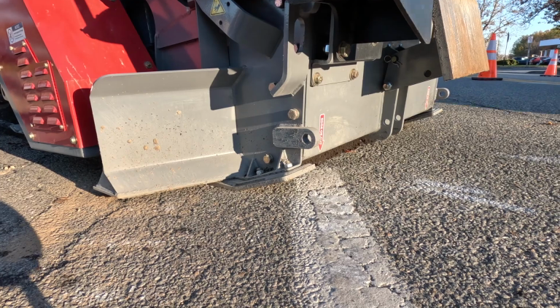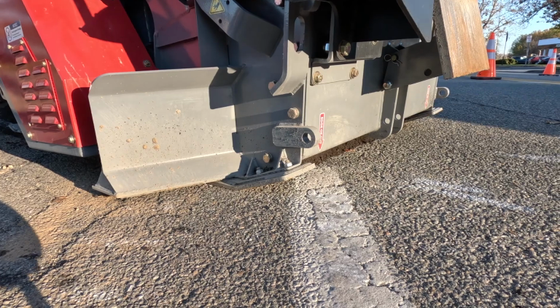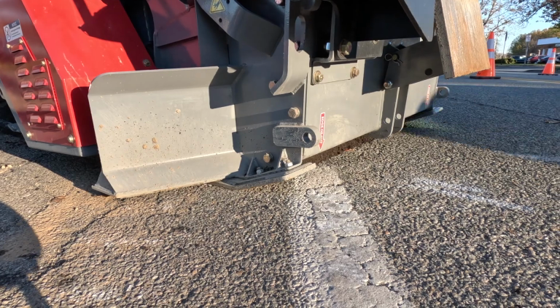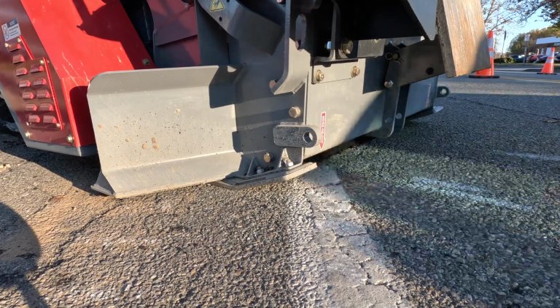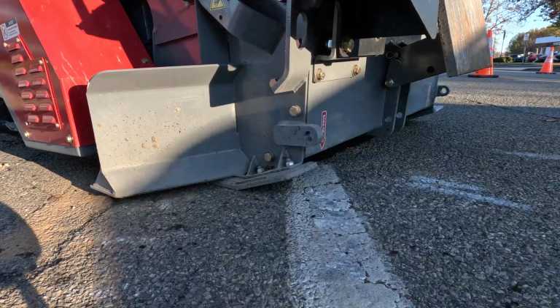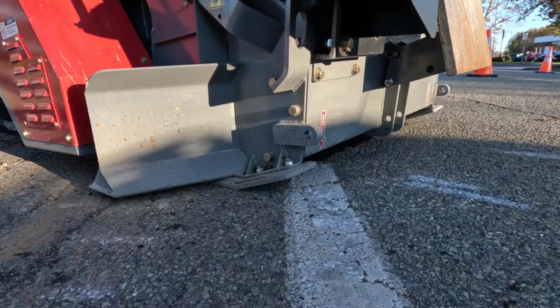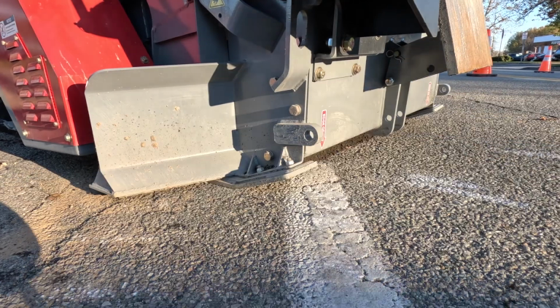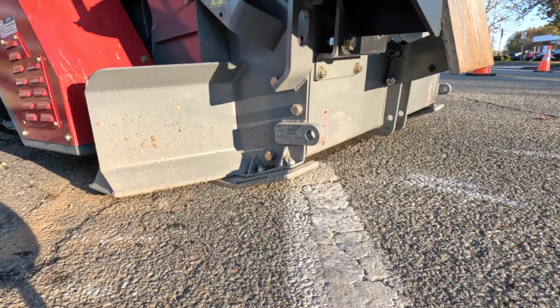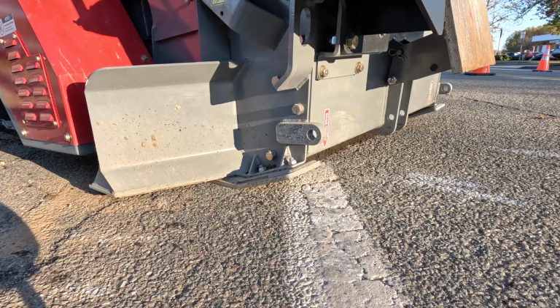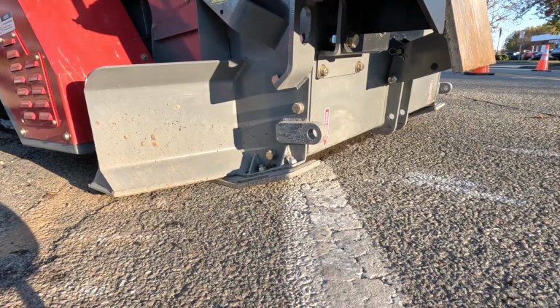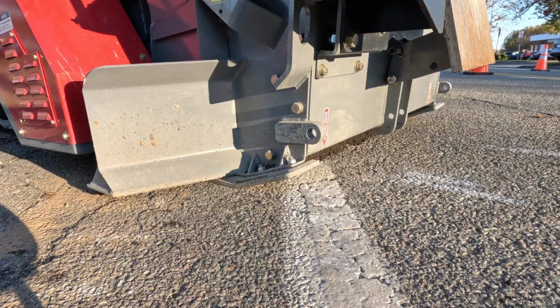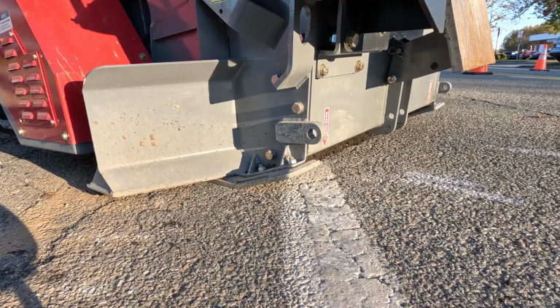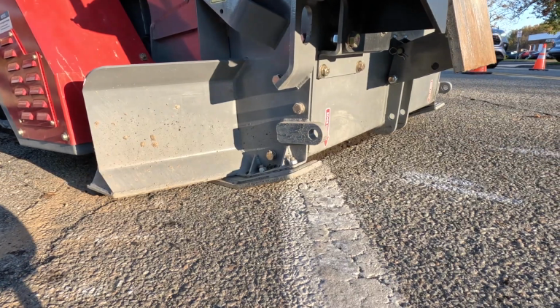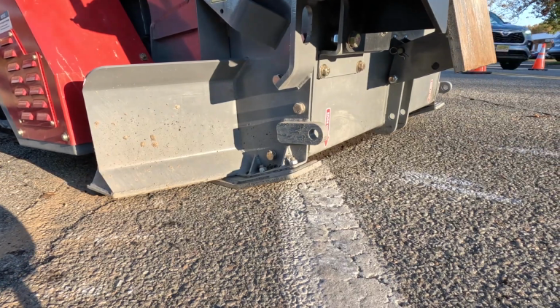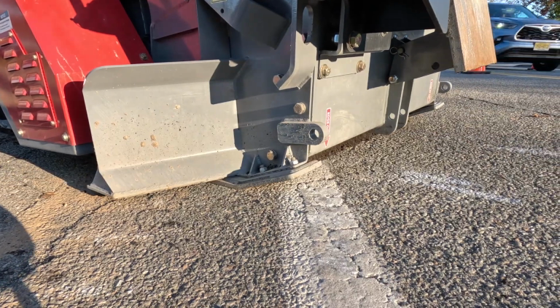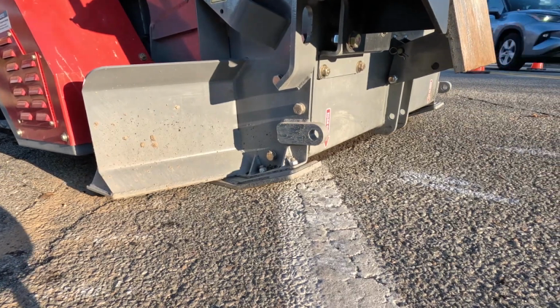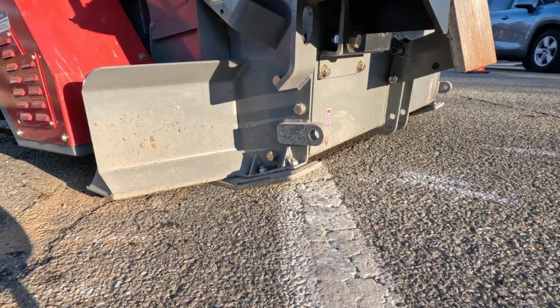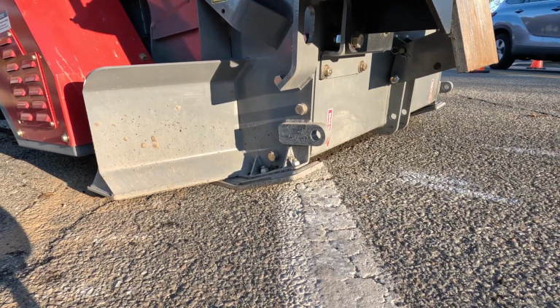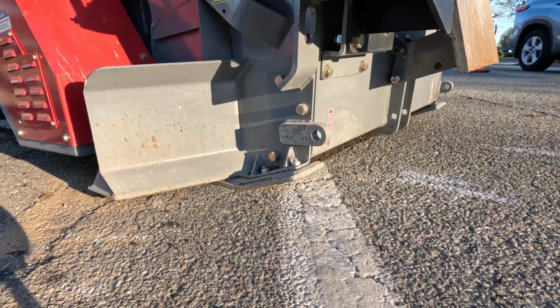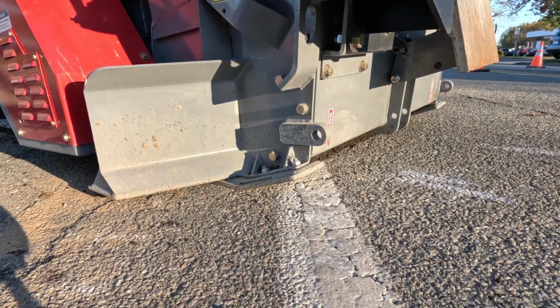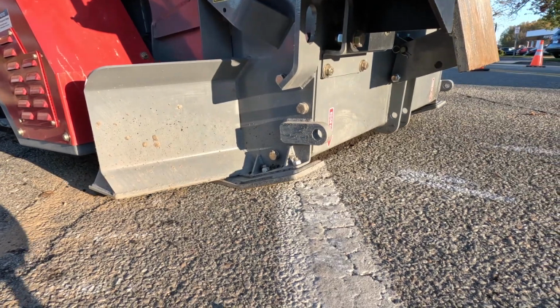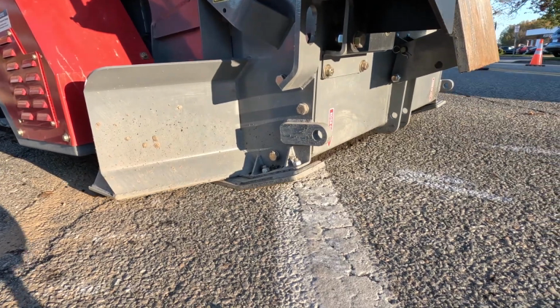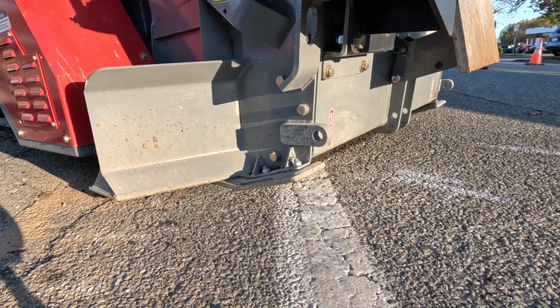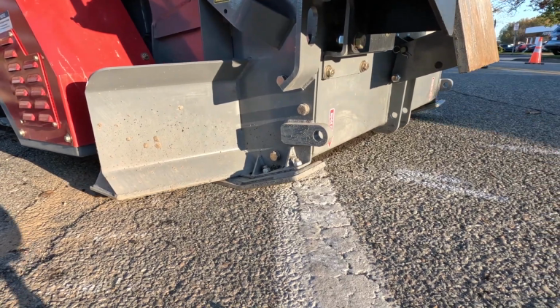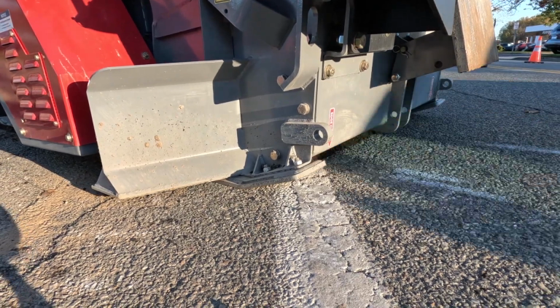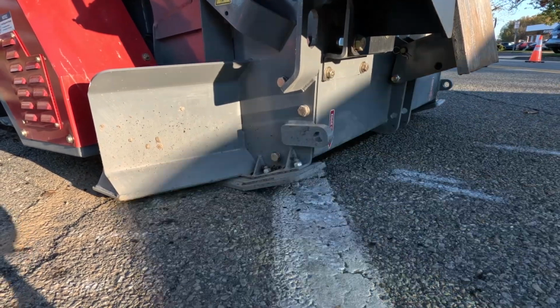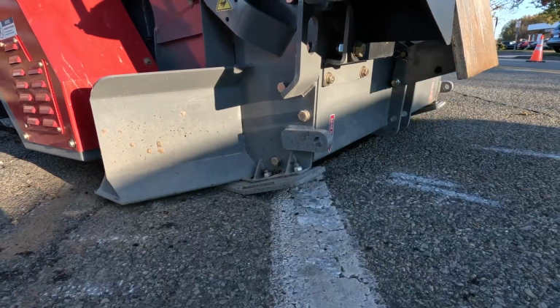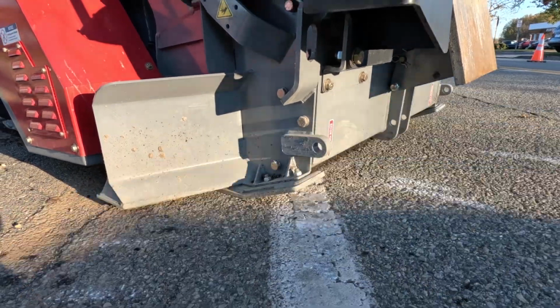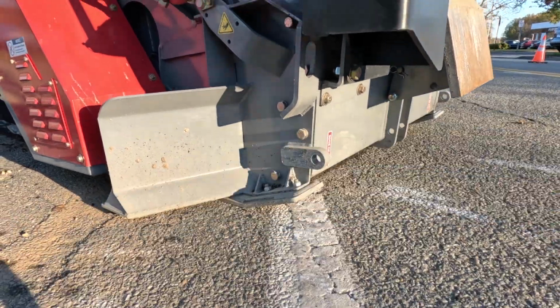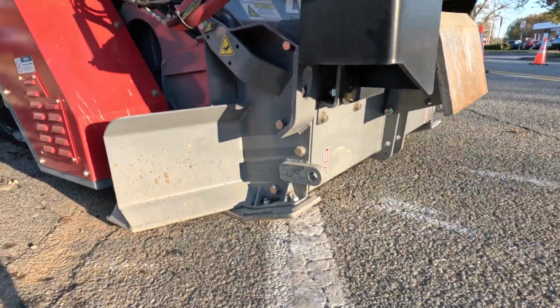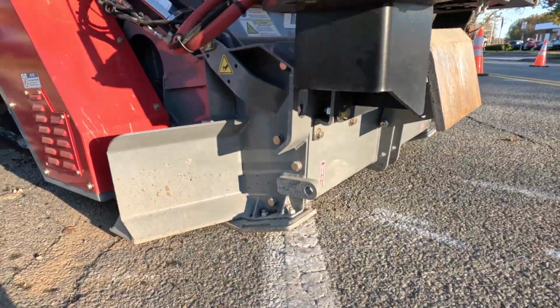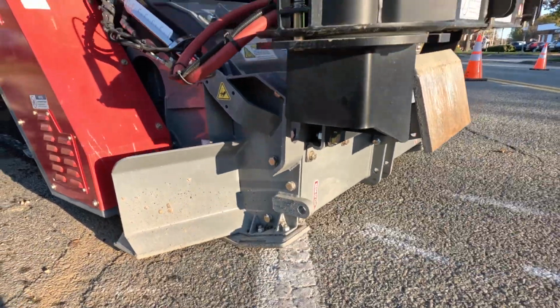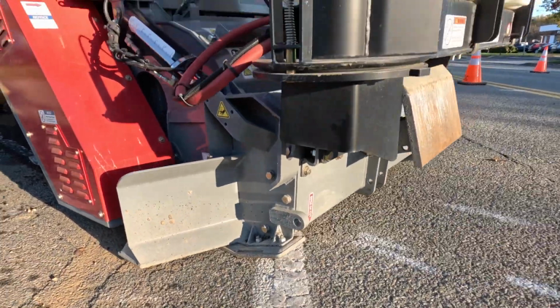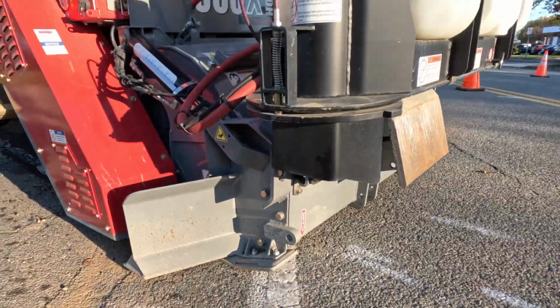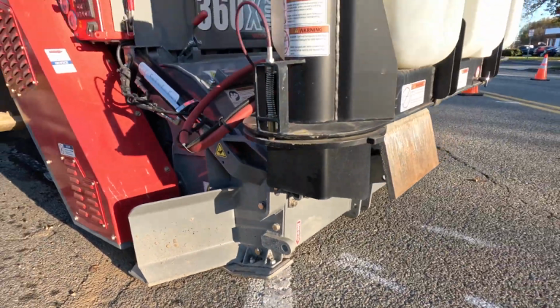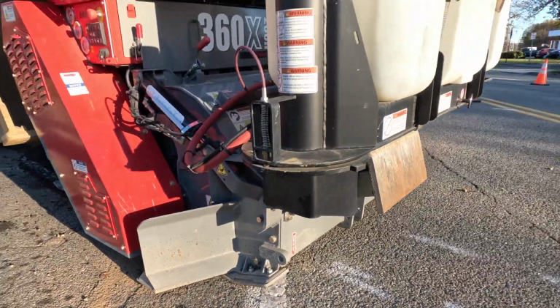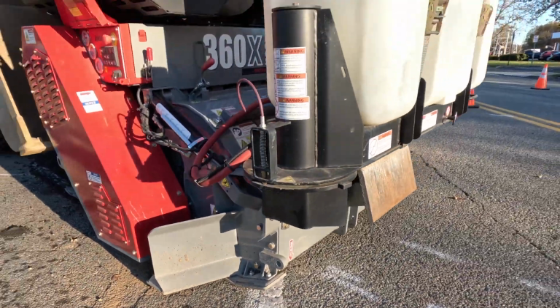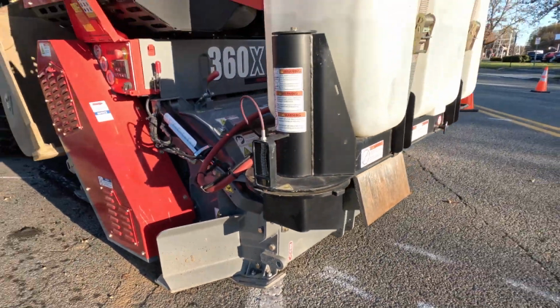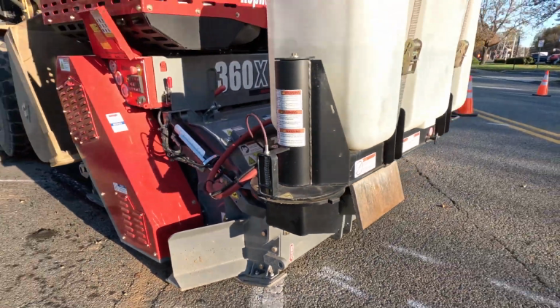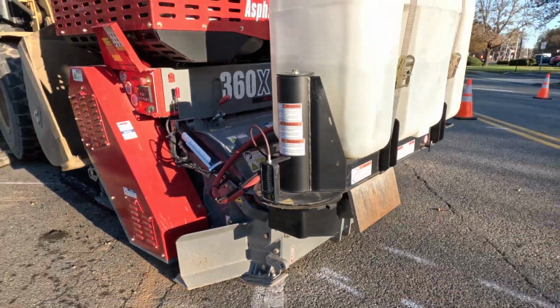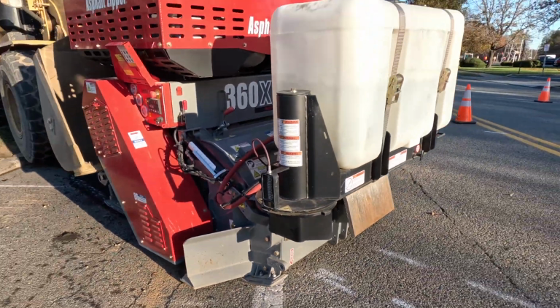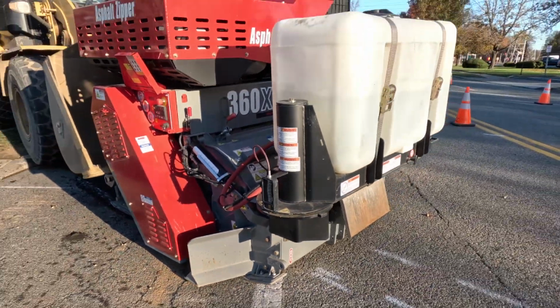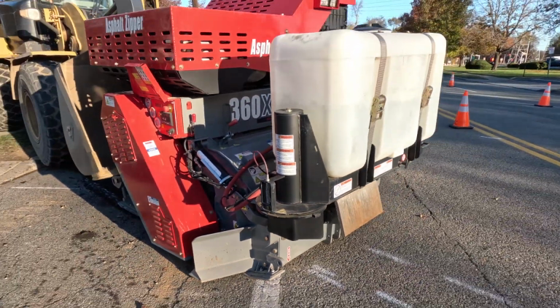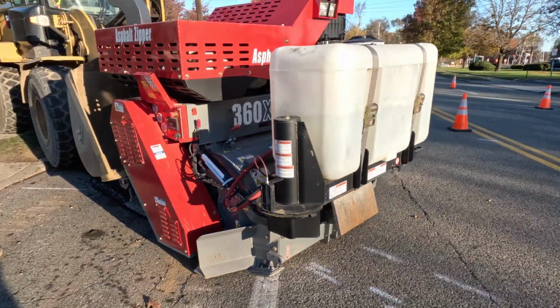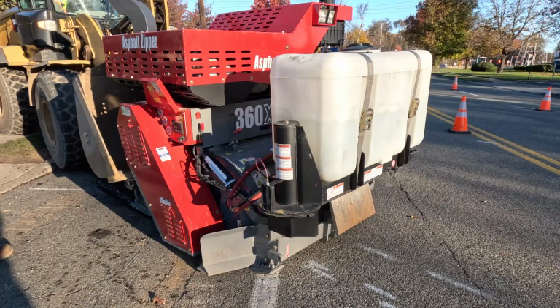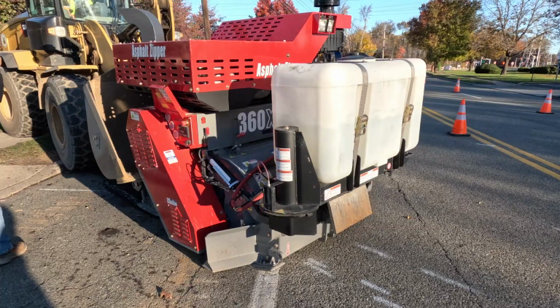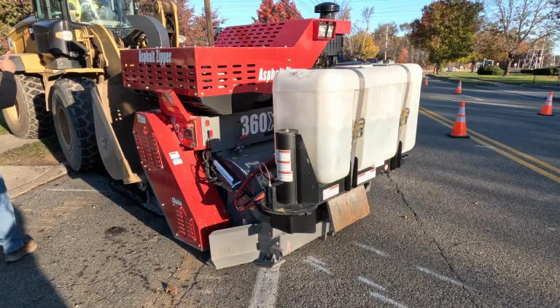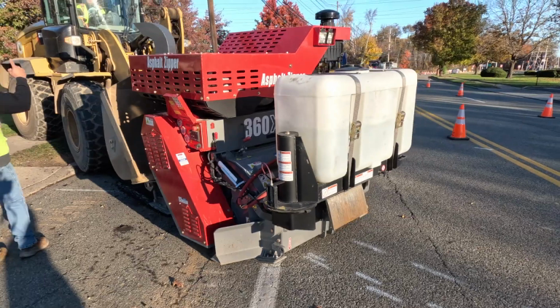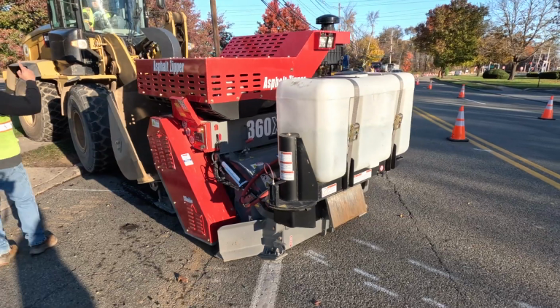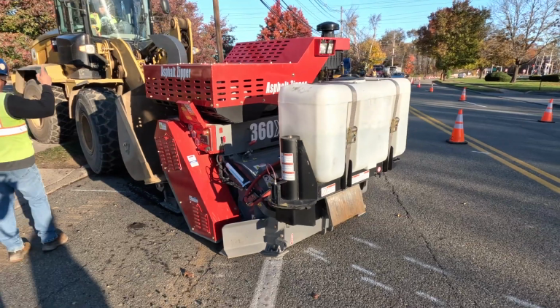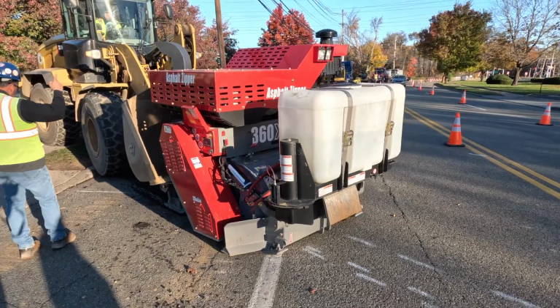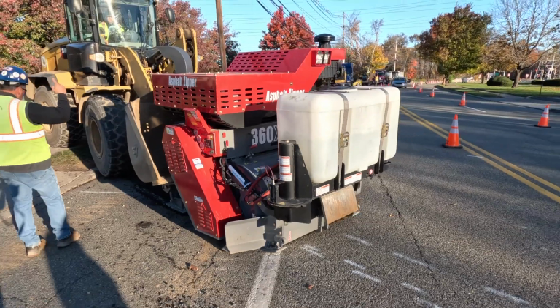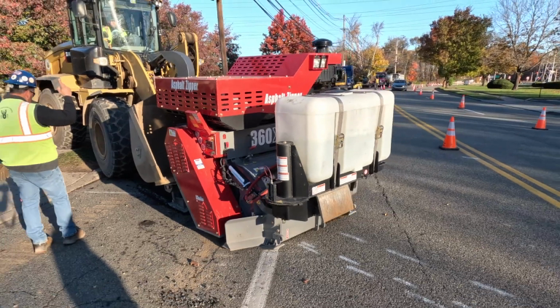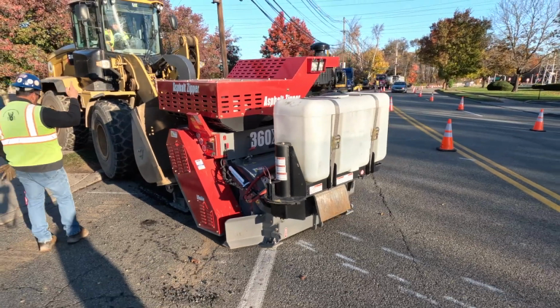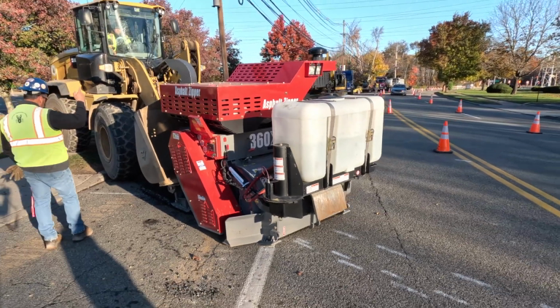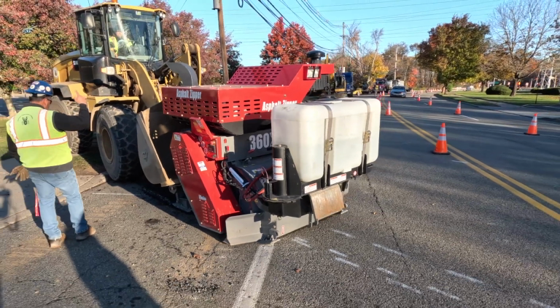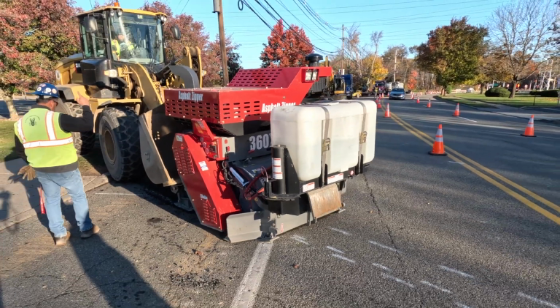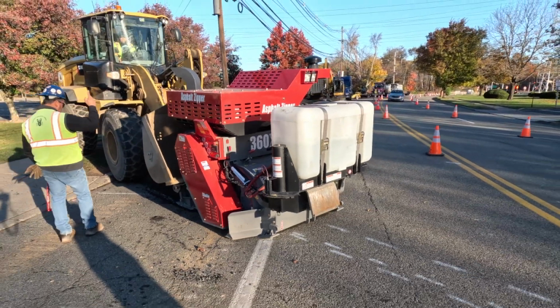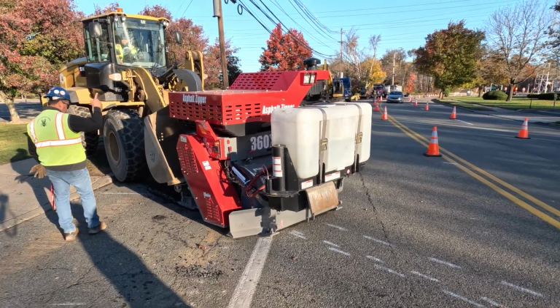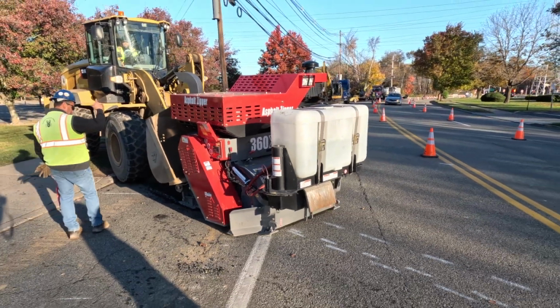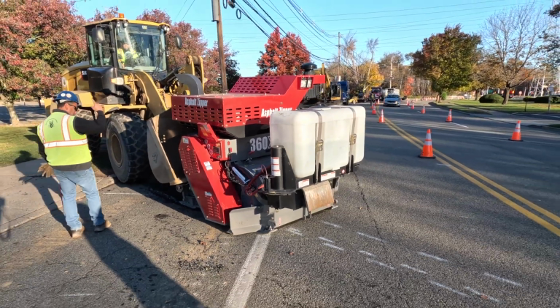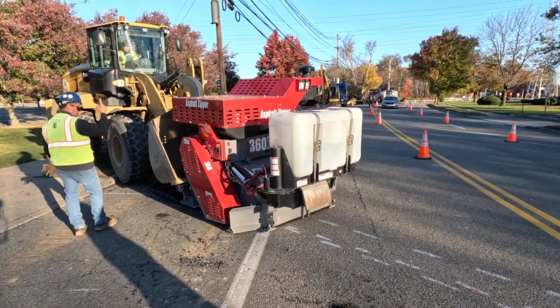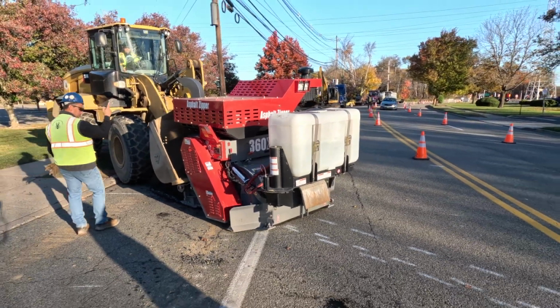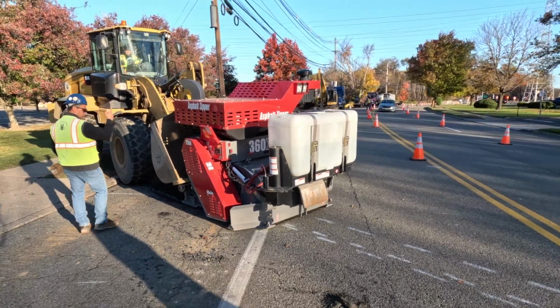The guys love it. You can see today — even if I had to tell them we had a jackhammer trench, they'd ask me to see if we can zip it. They absolutely love it.